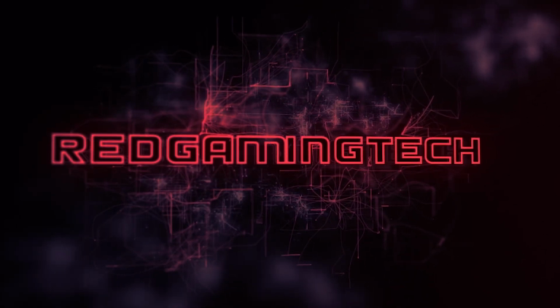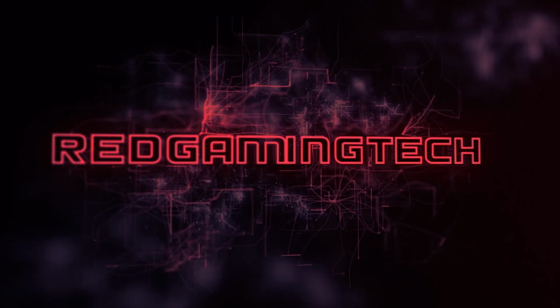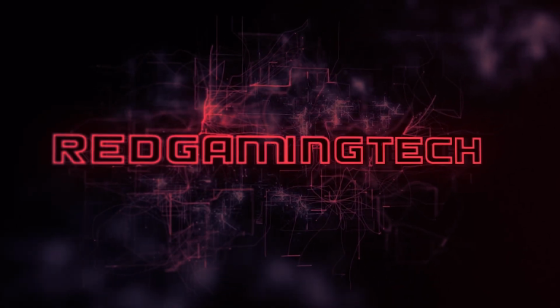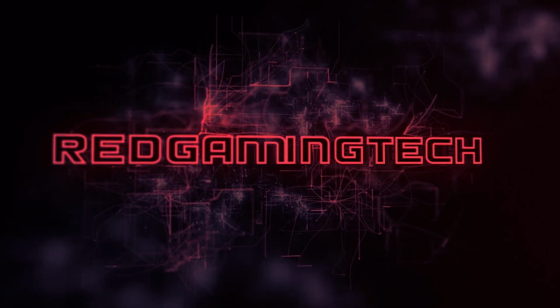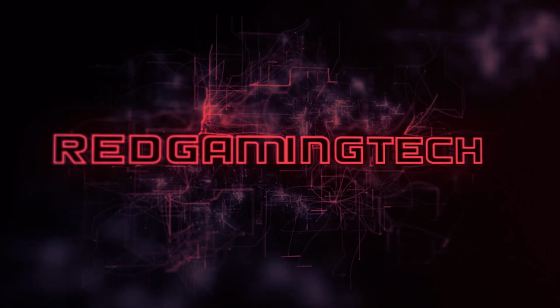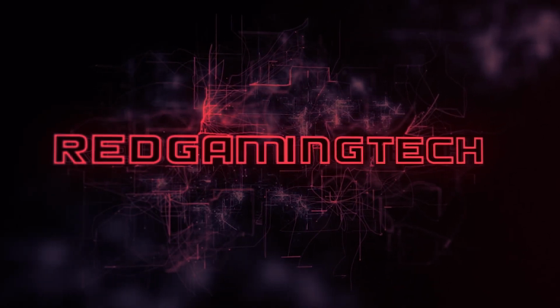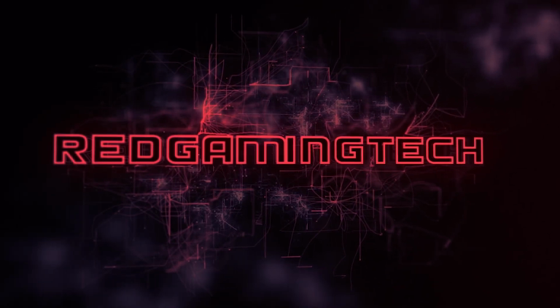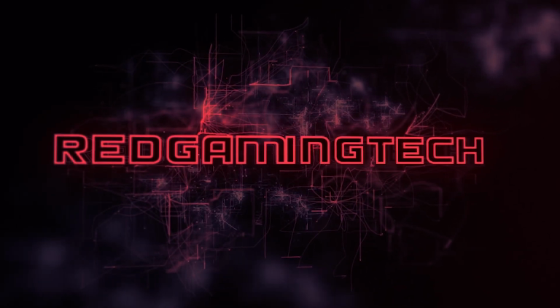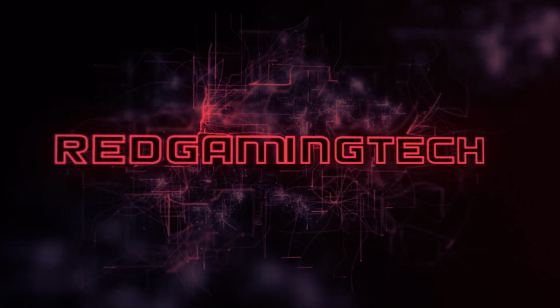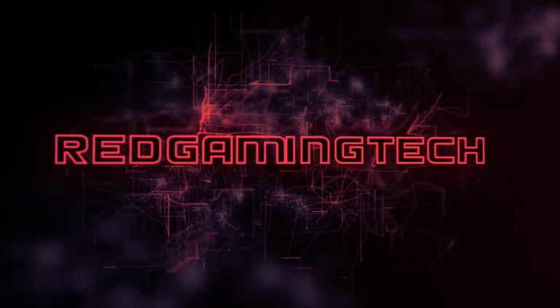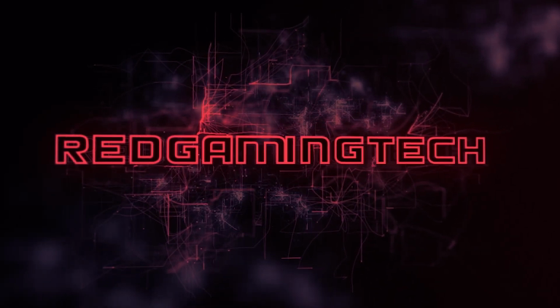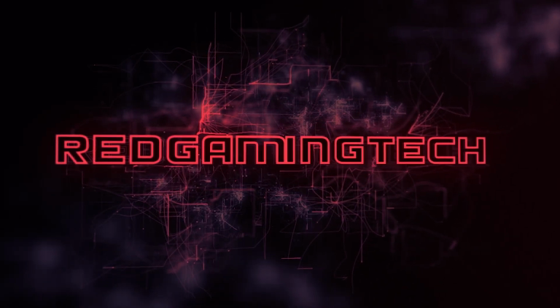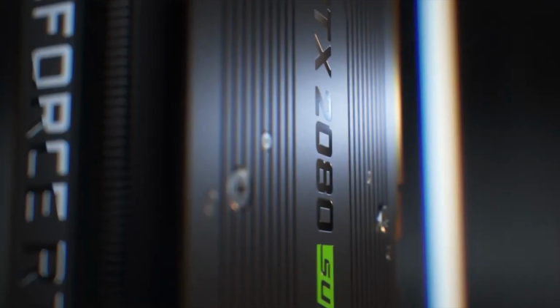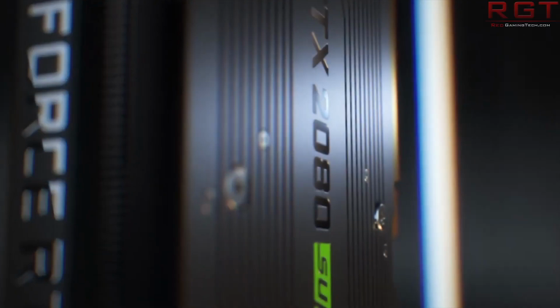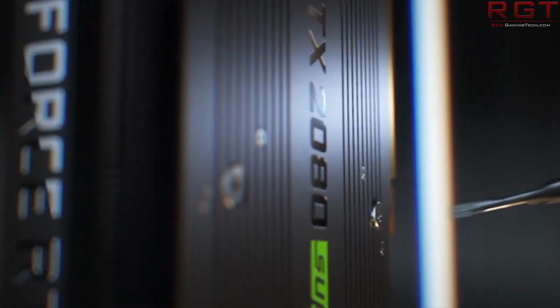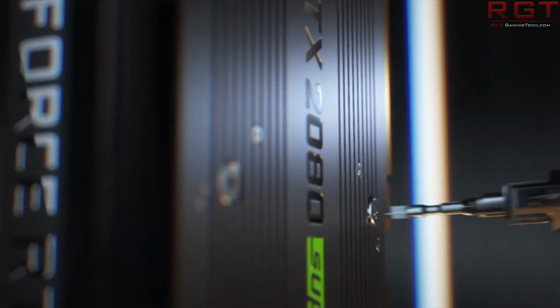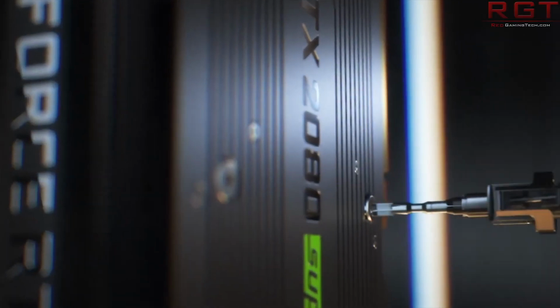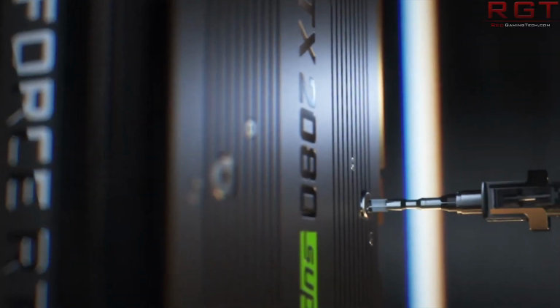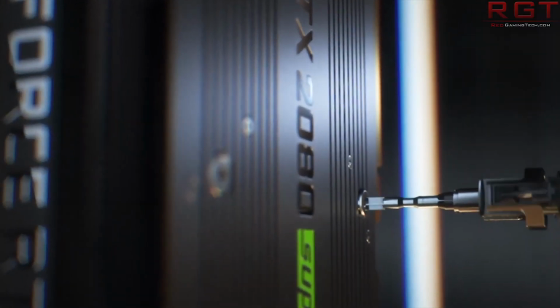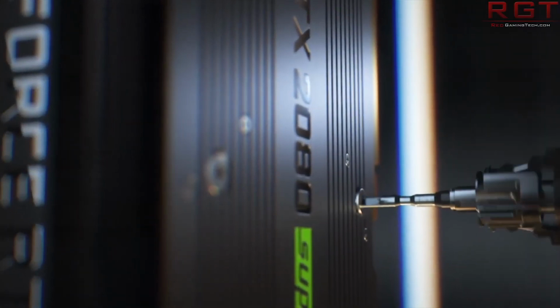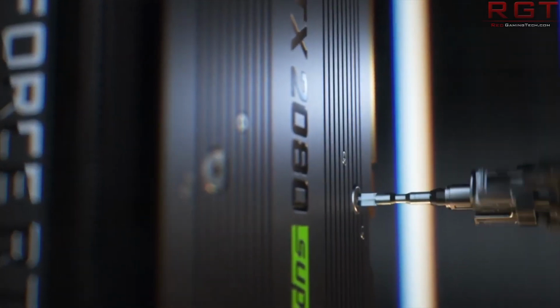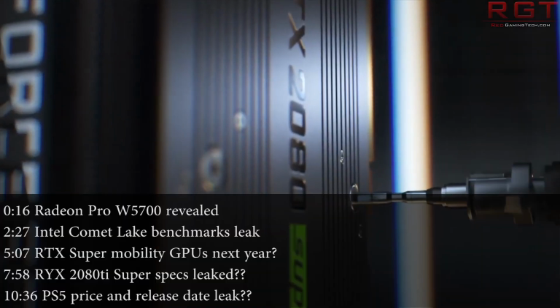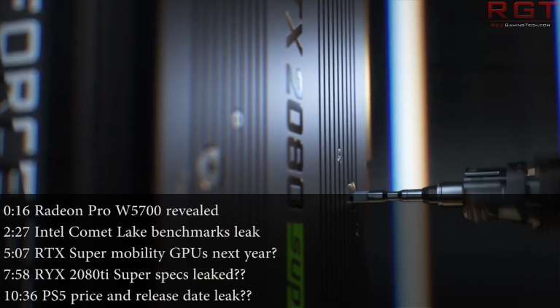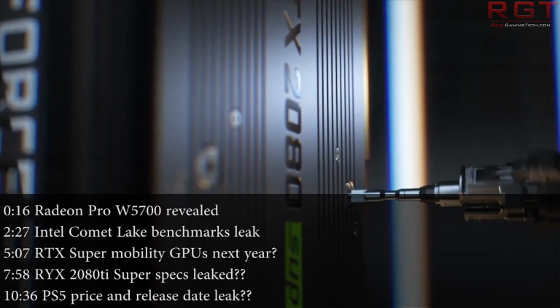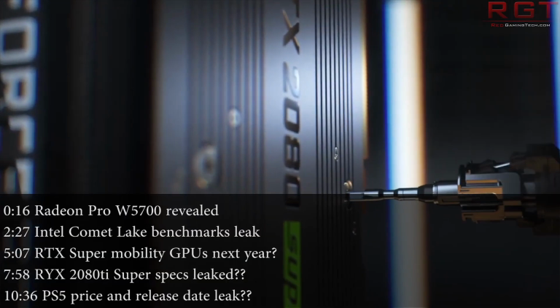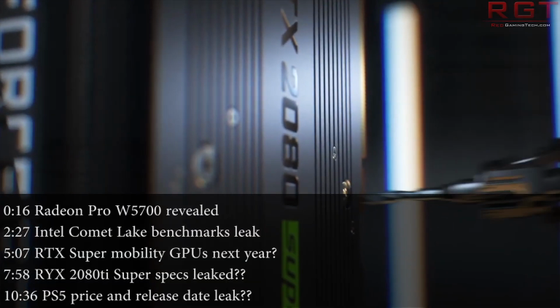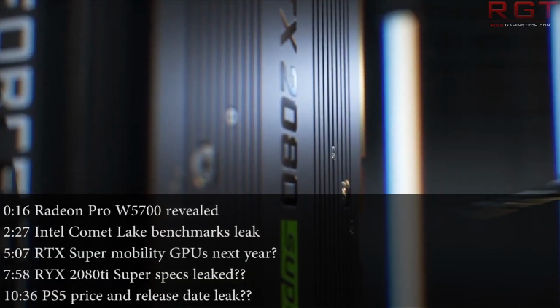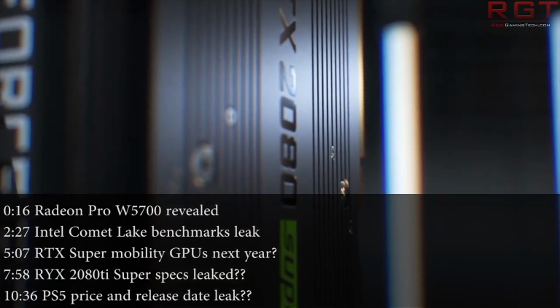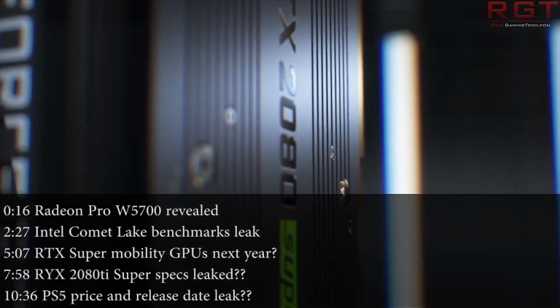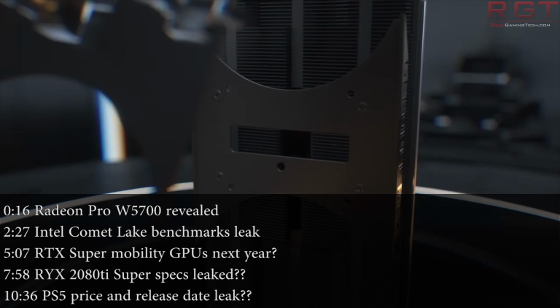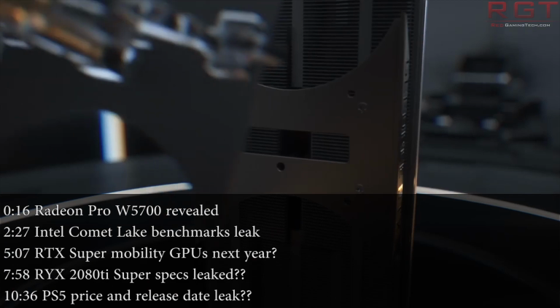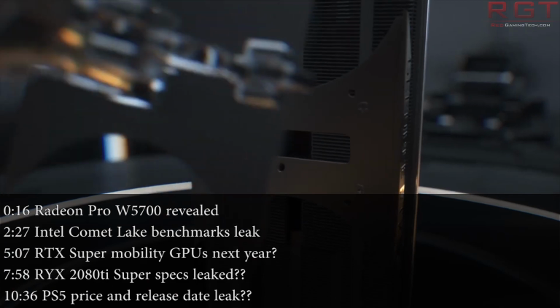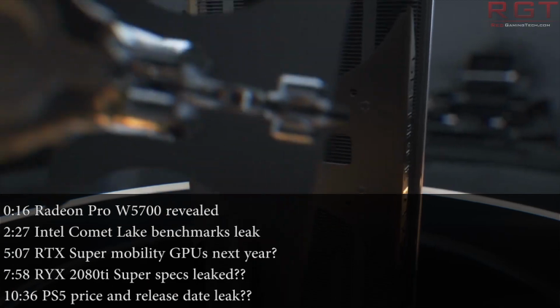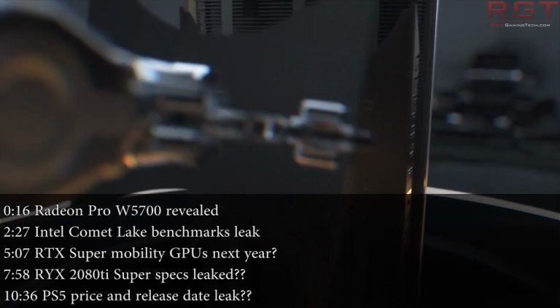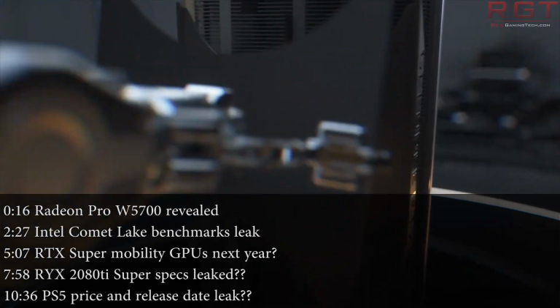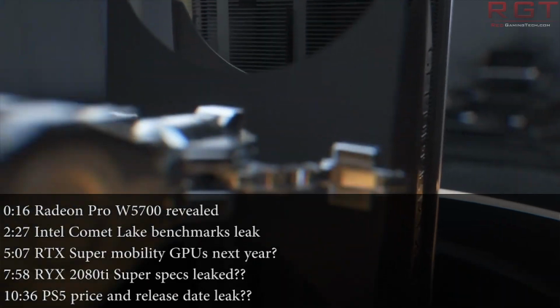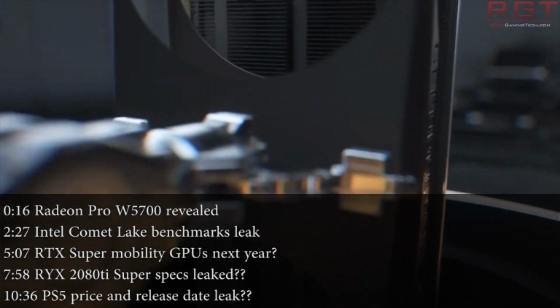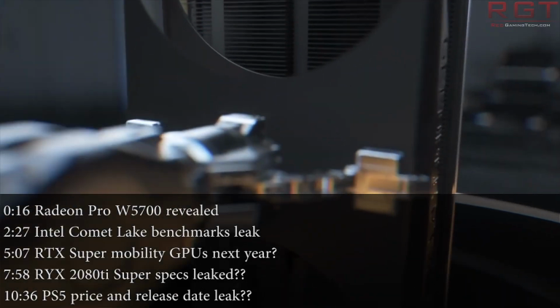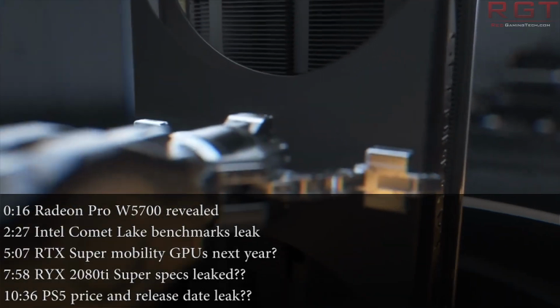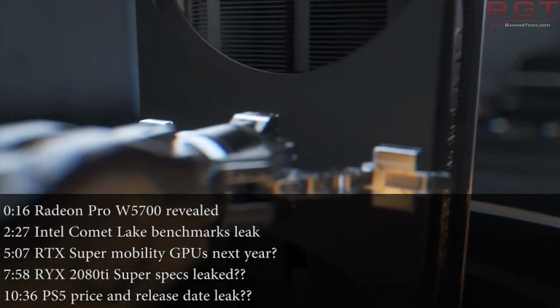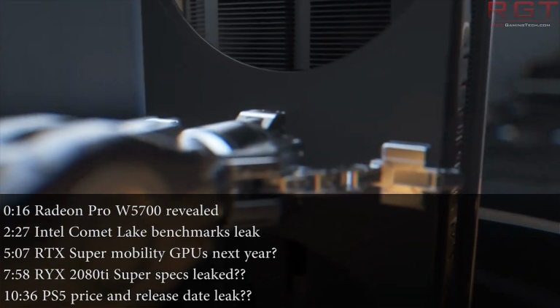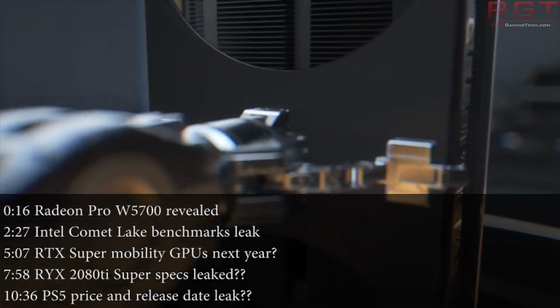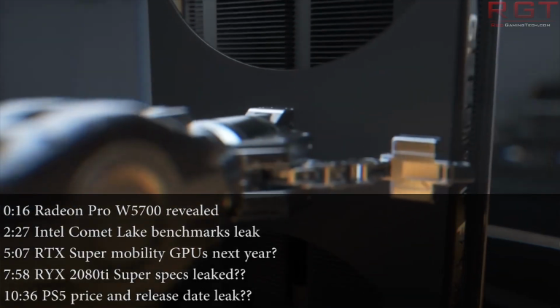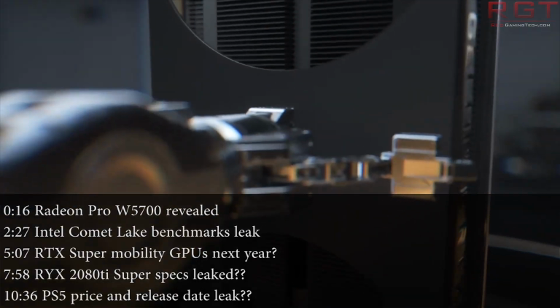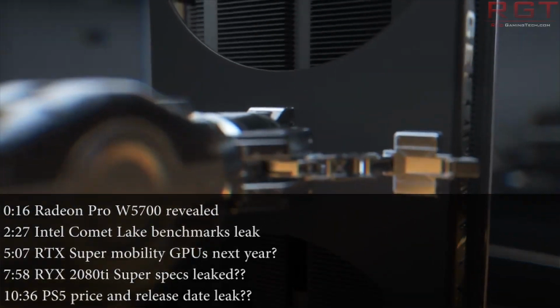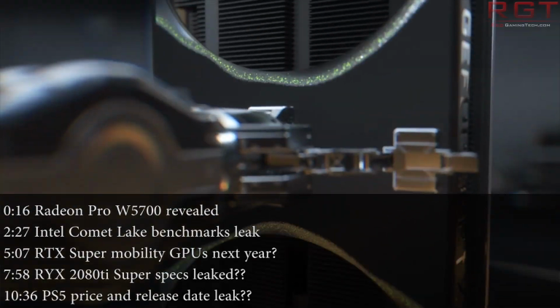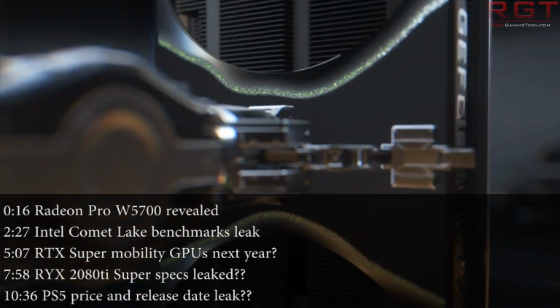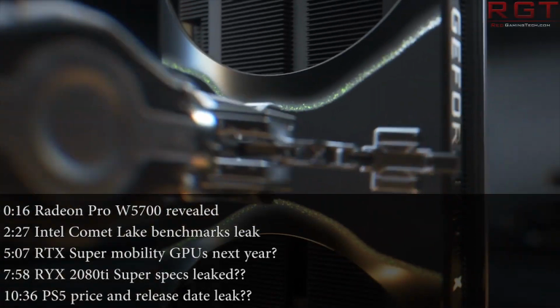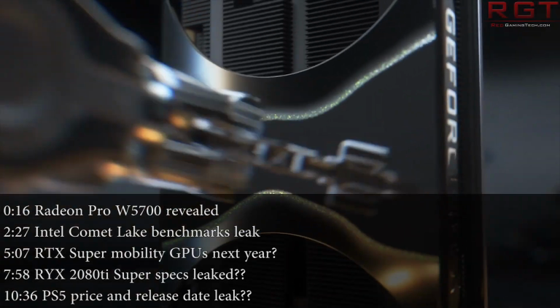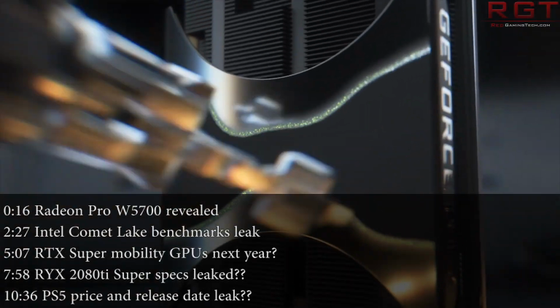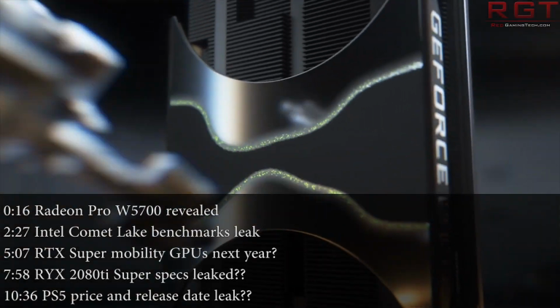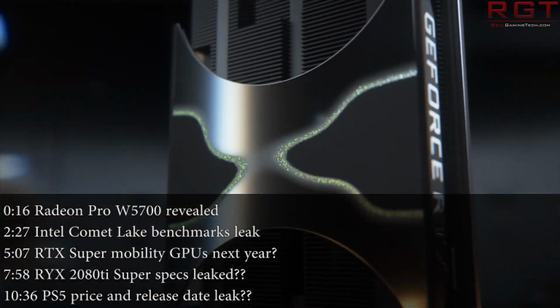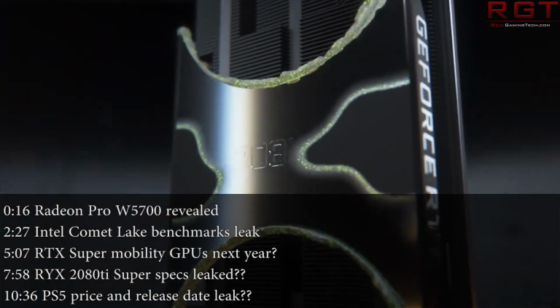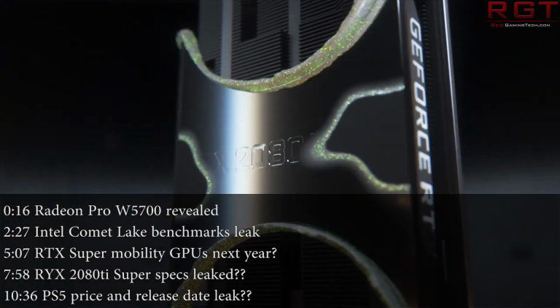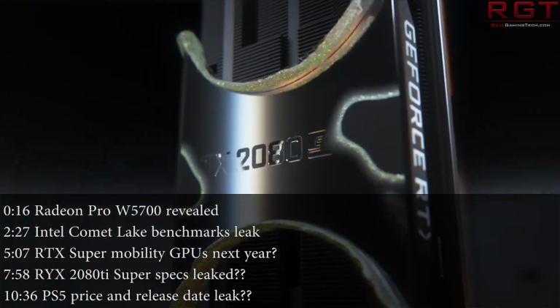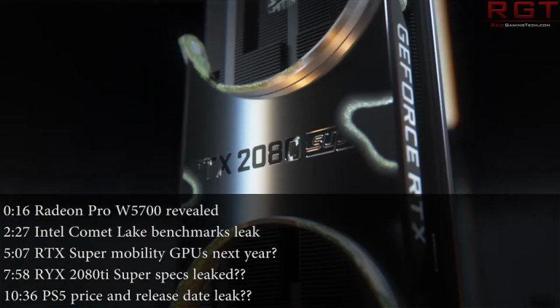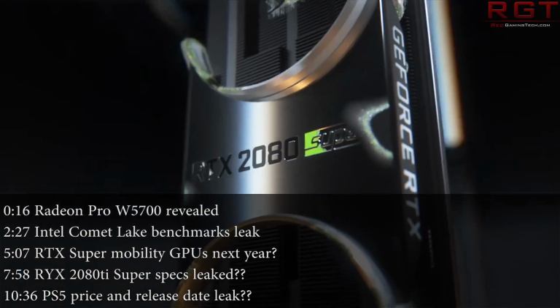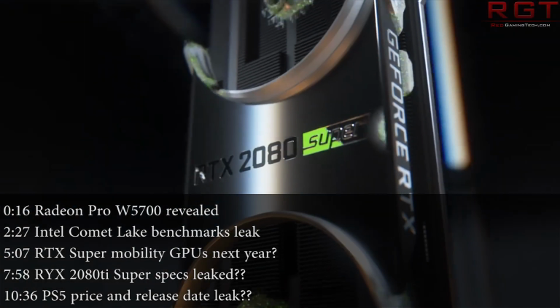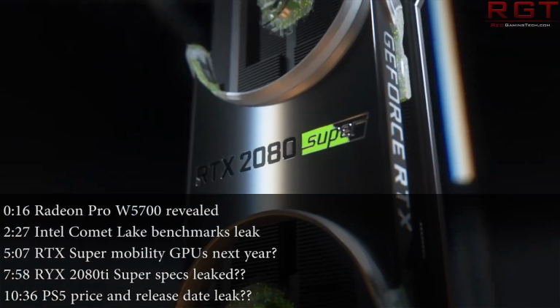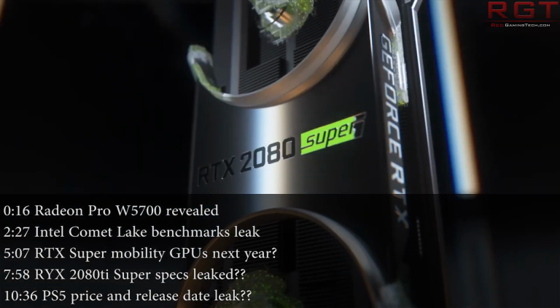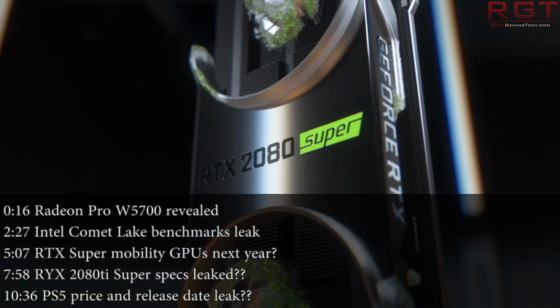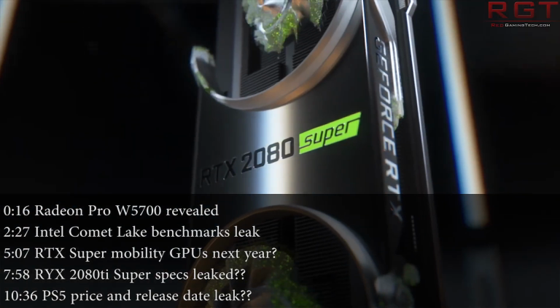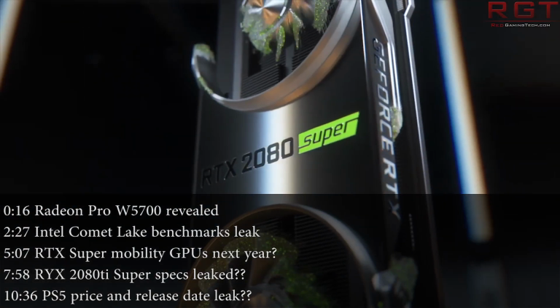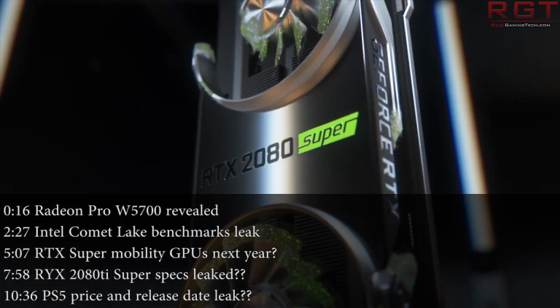Hello and welcome once again to this Red Gaming Tech video. As always, I'm here with the latest news from the tech world in the last 24 or so hours.